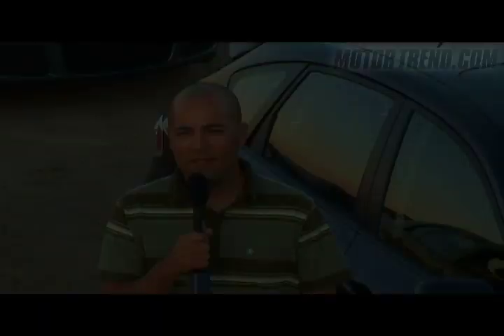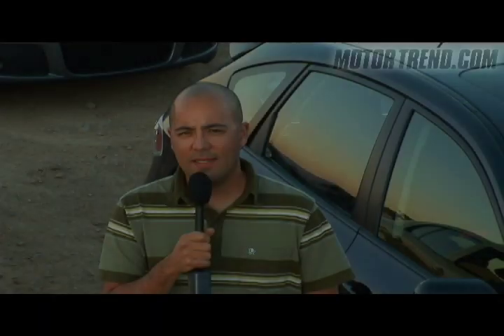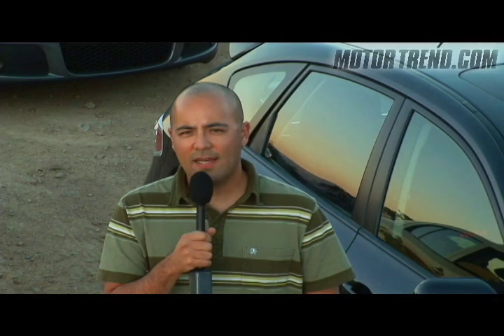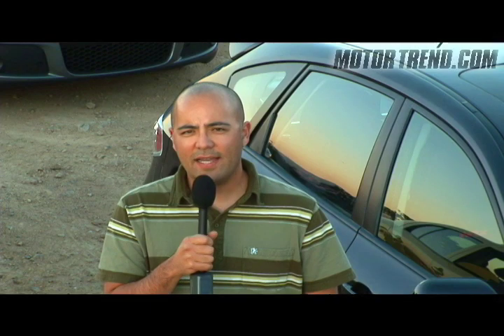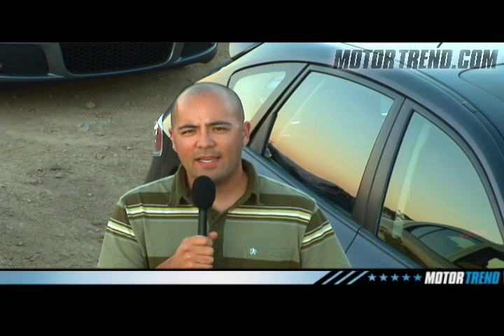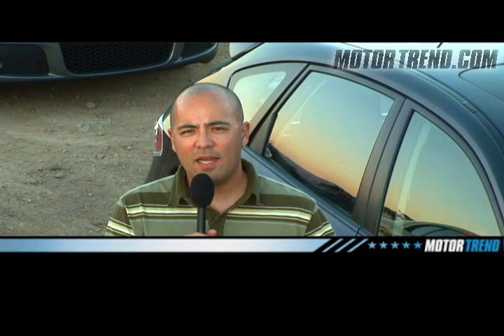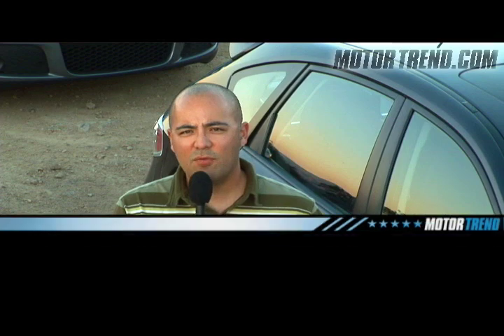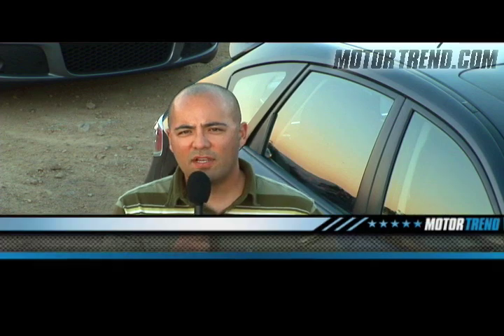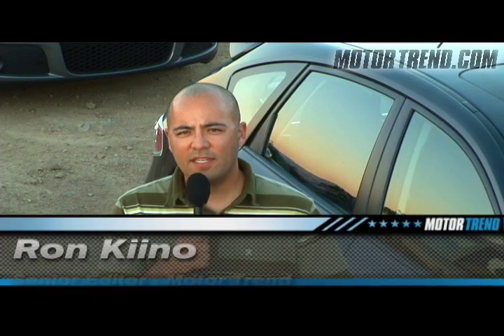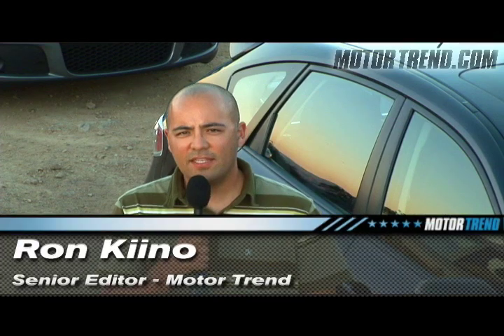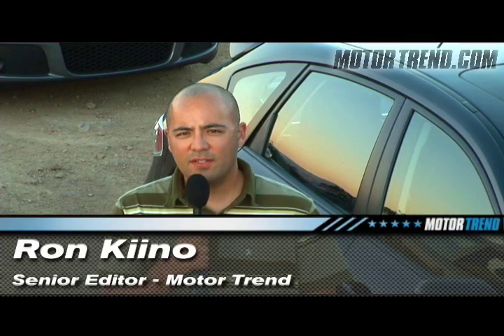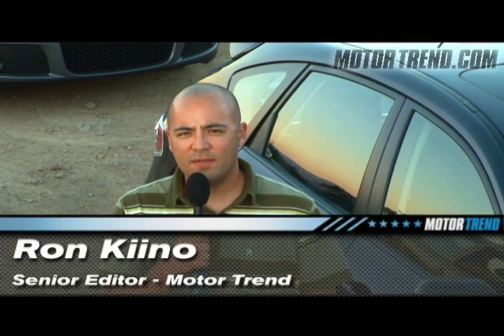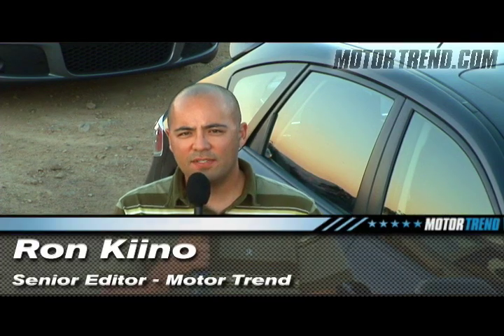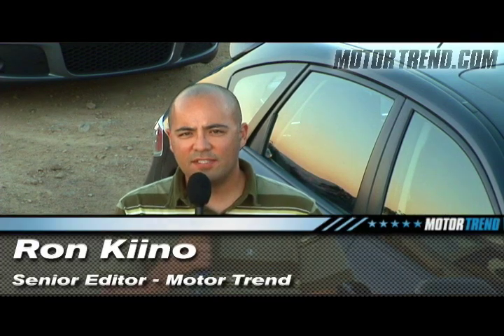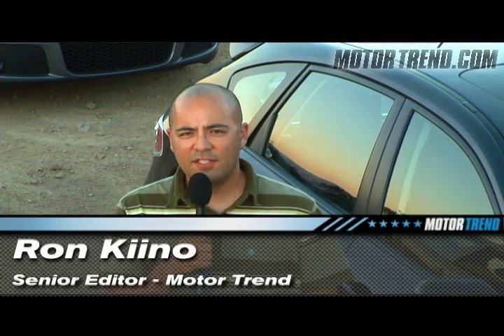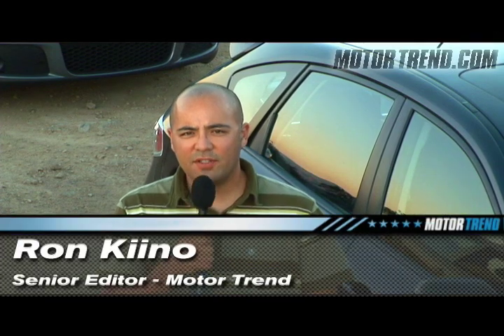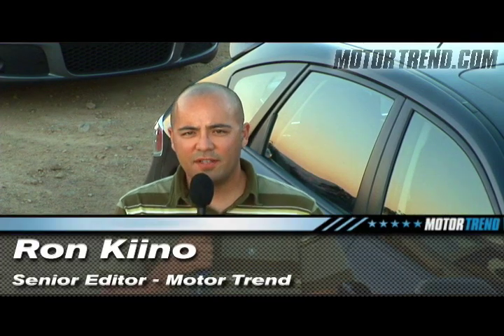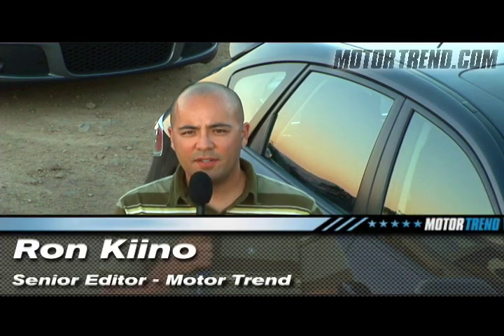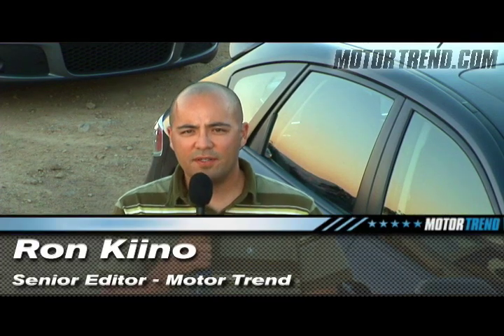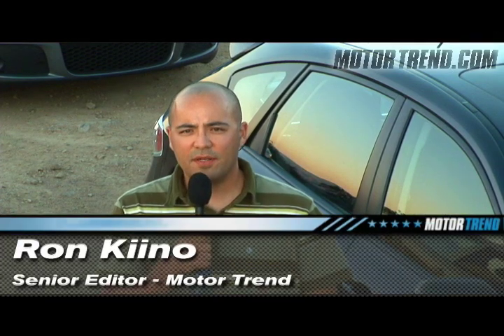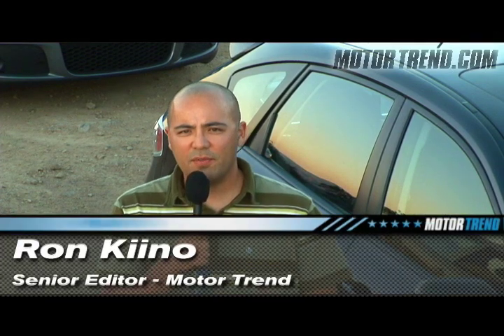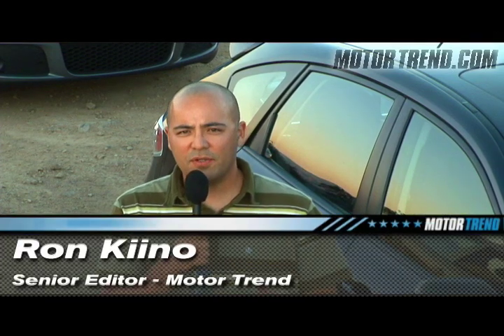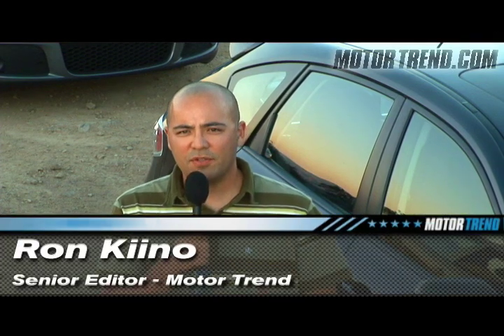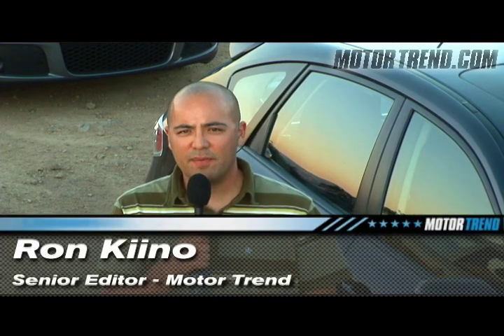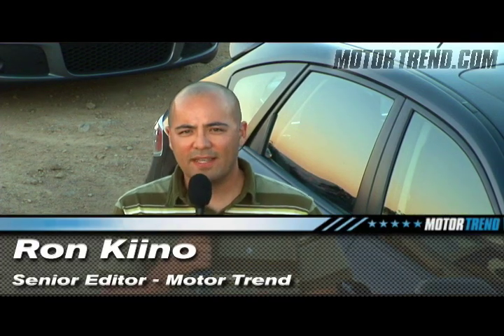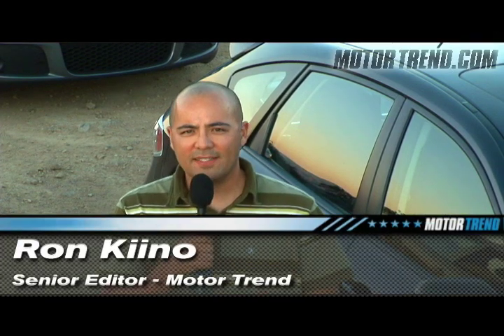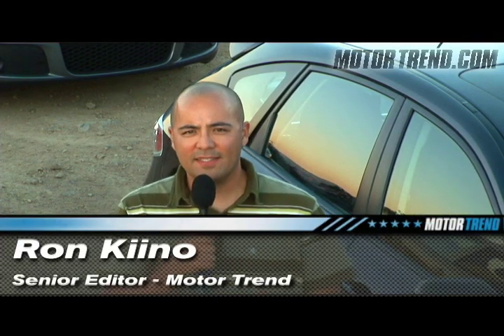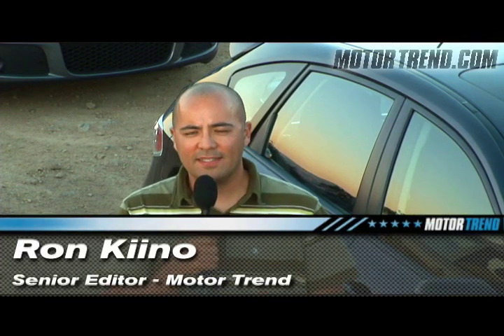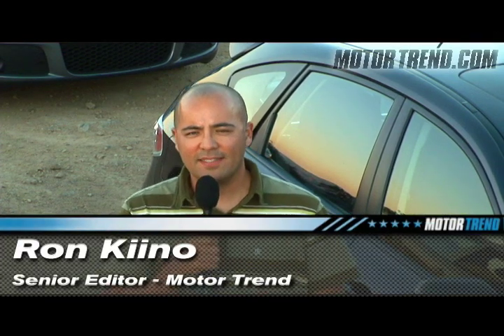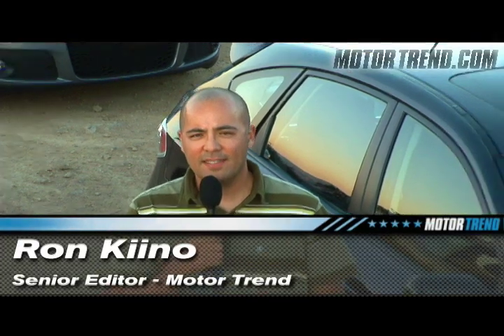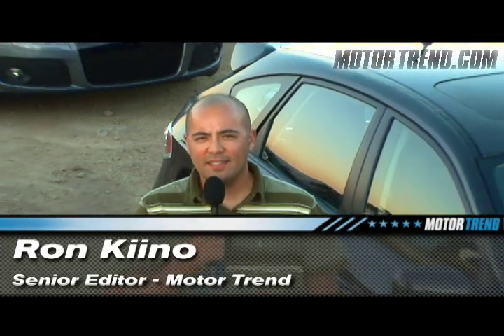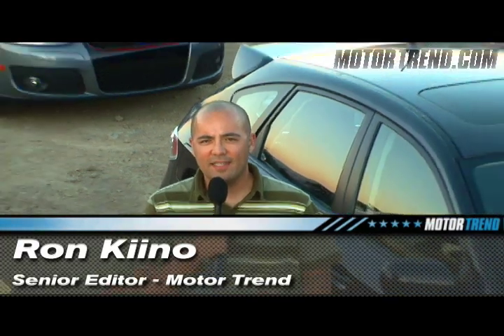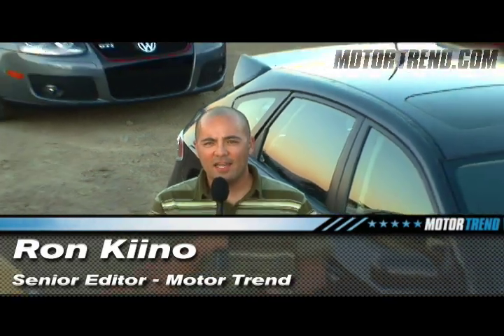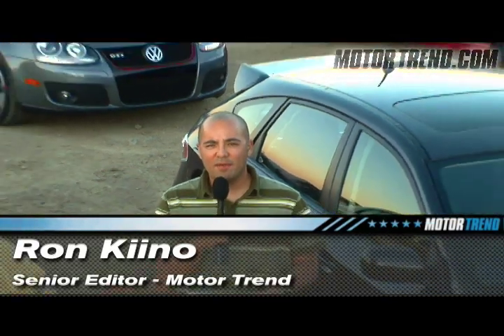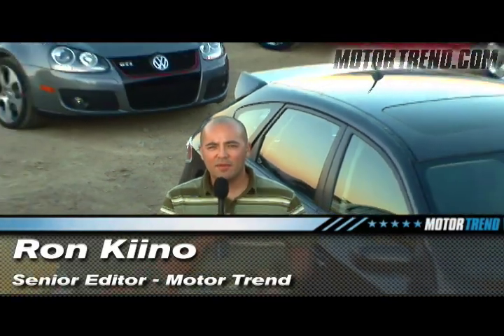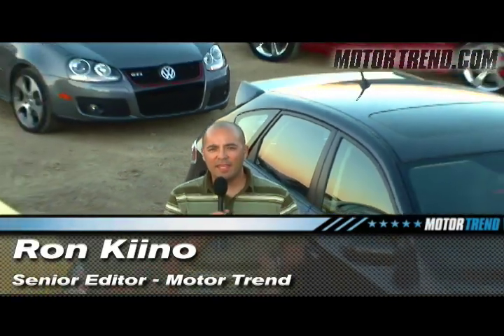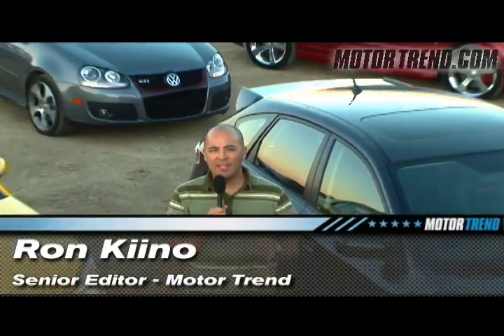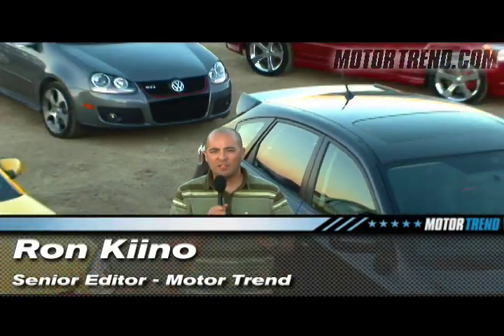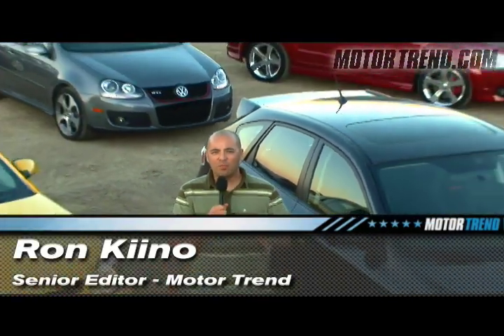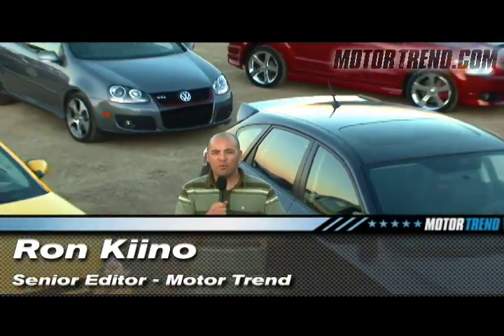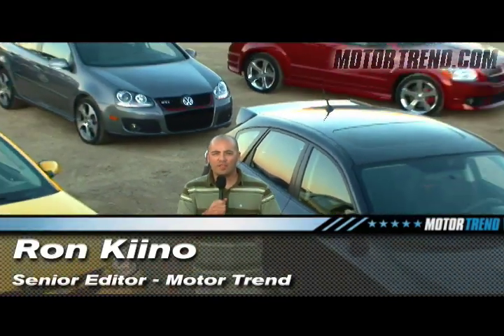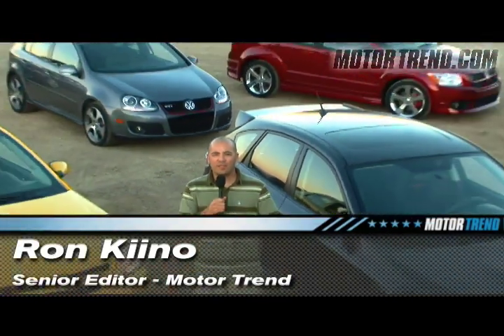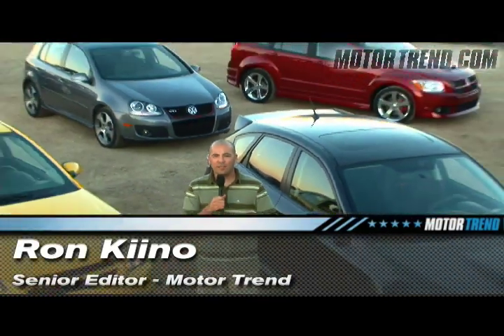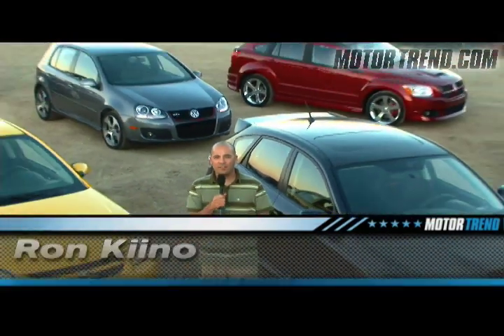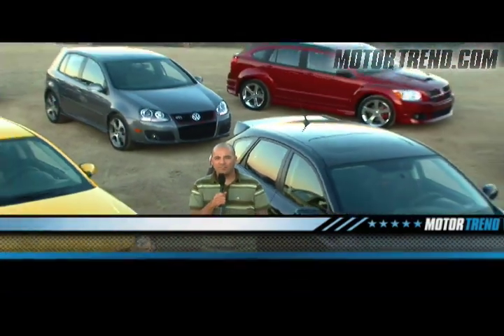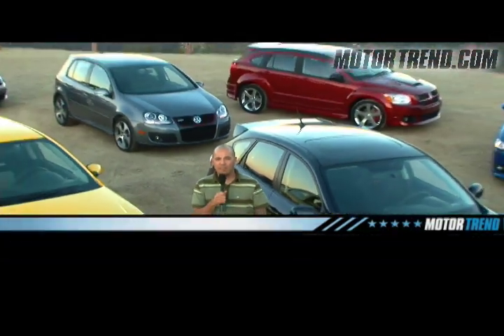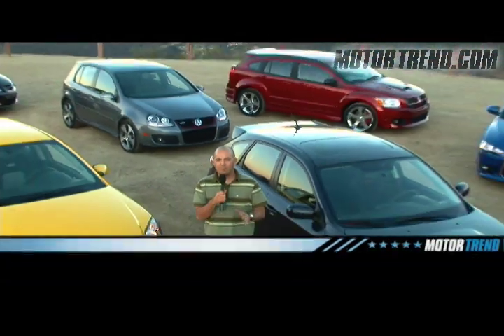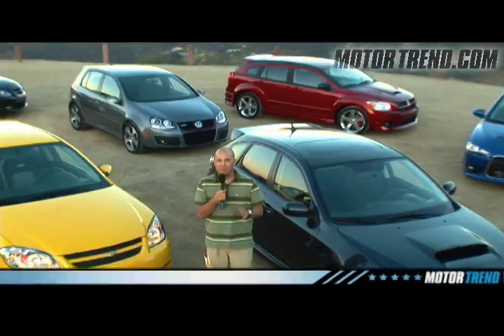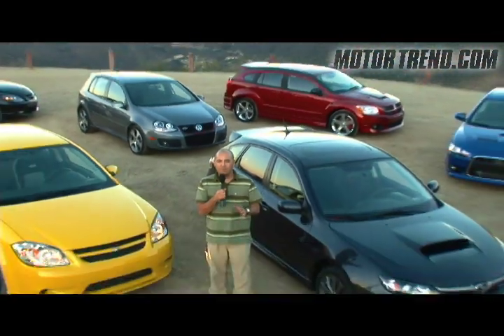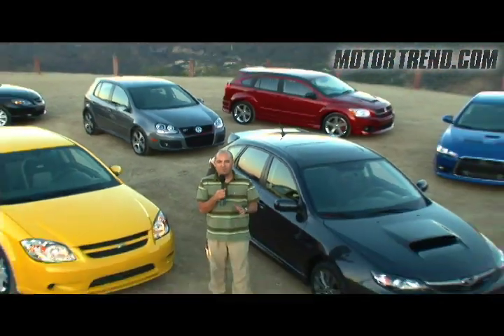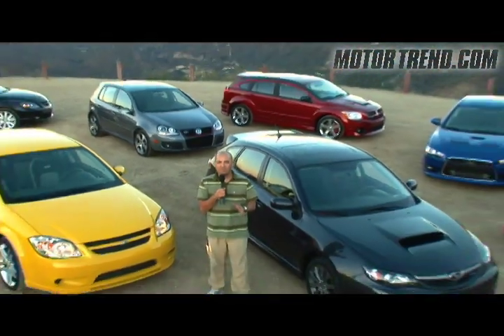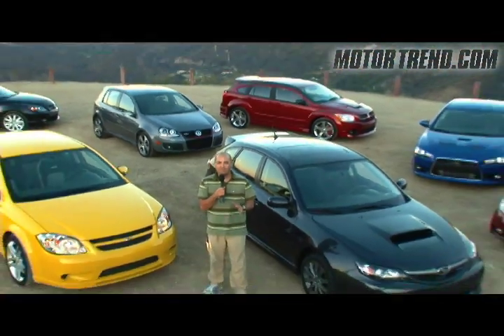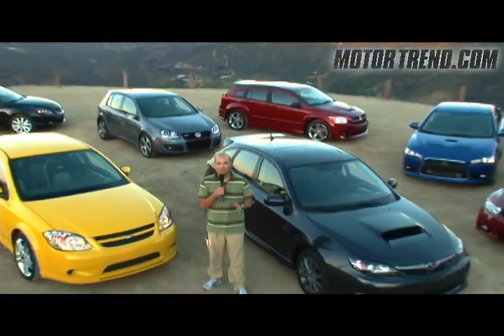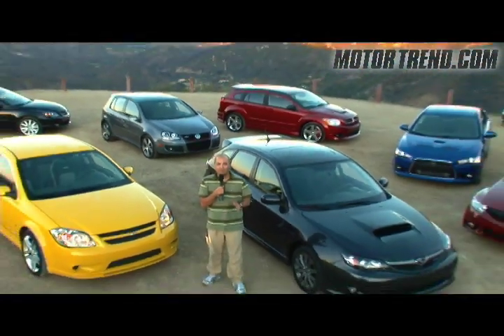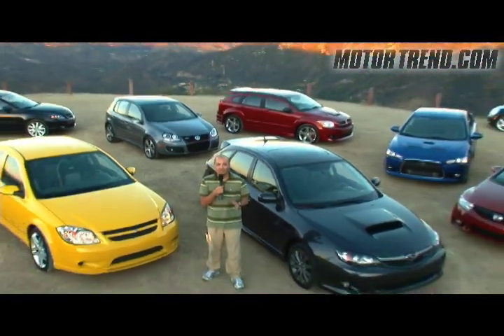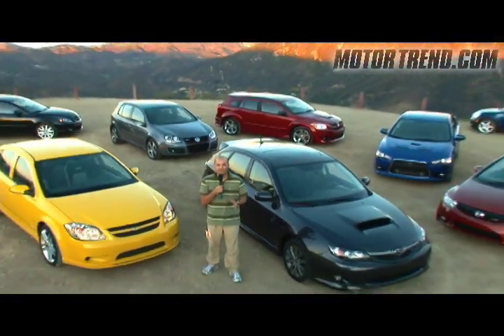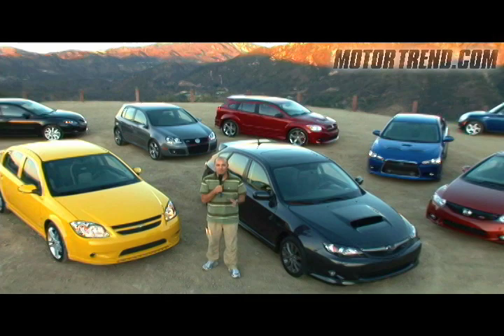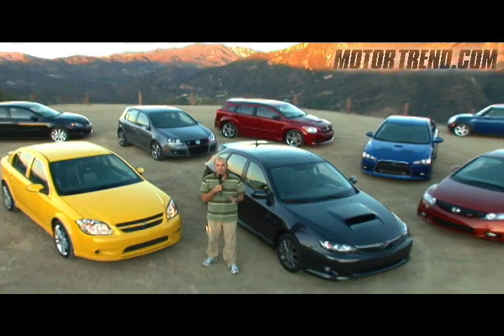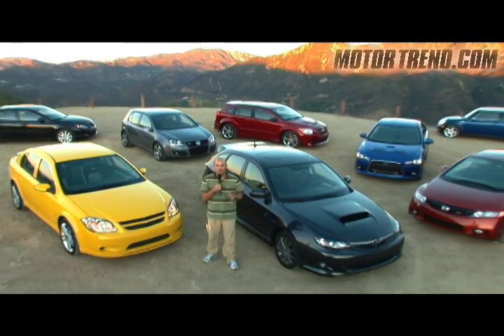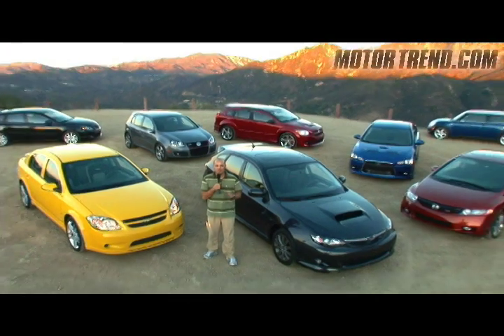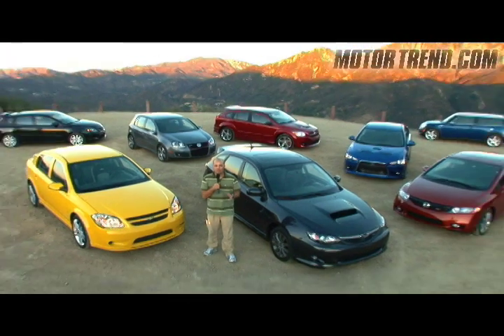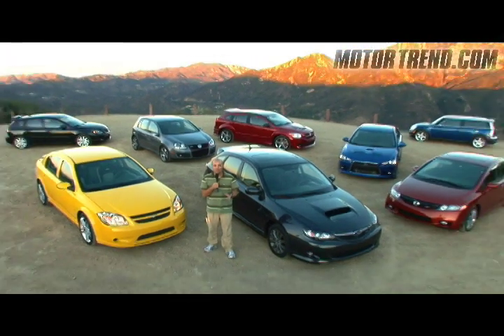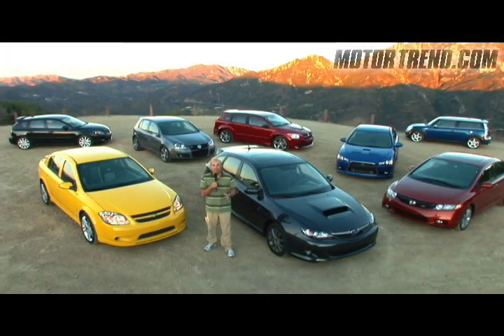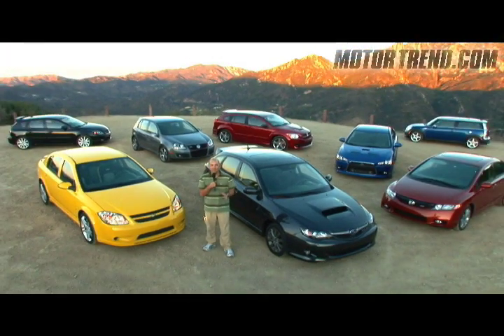Hi, I'm Ron Kino, Senior Editor at Motor Trend Magazine. I'm here with eight sporty cars that epitomize the phrase bang for the buck.